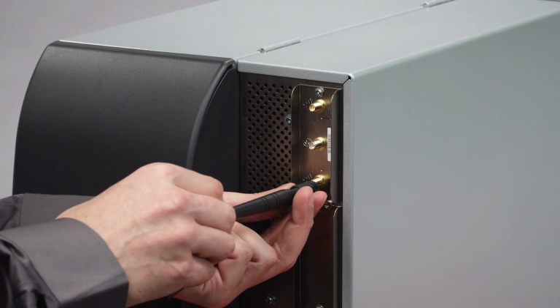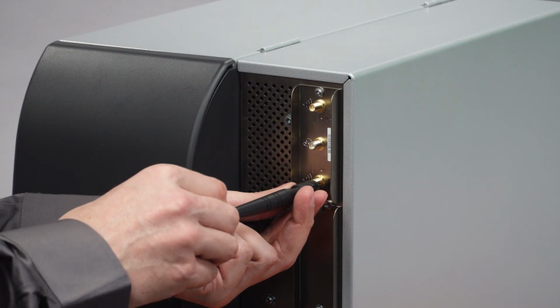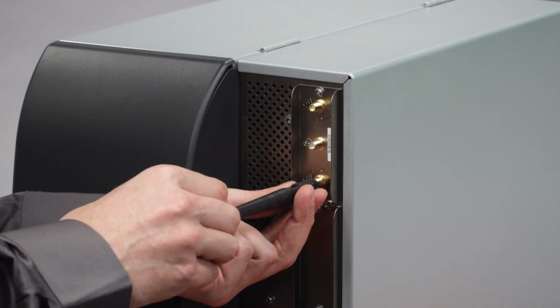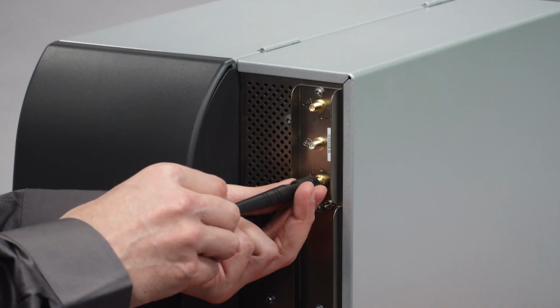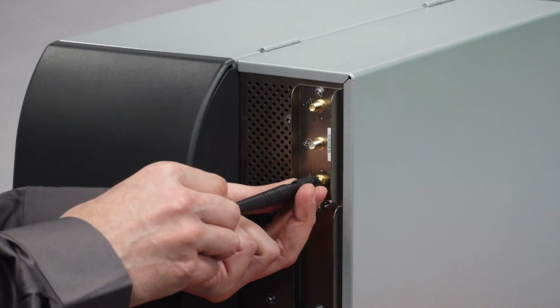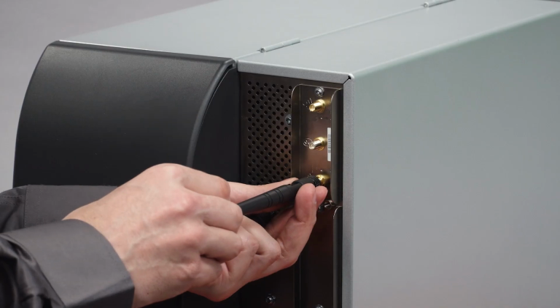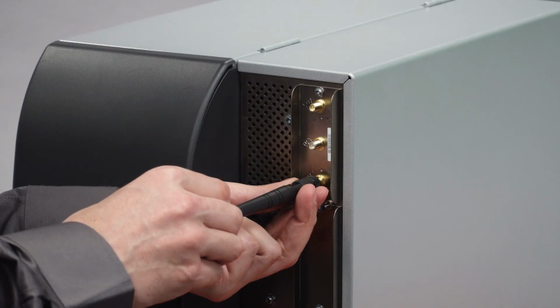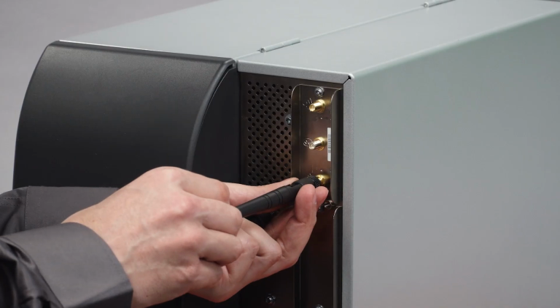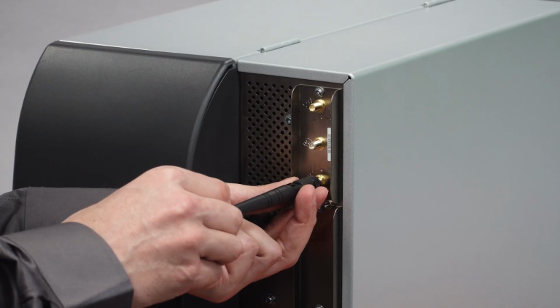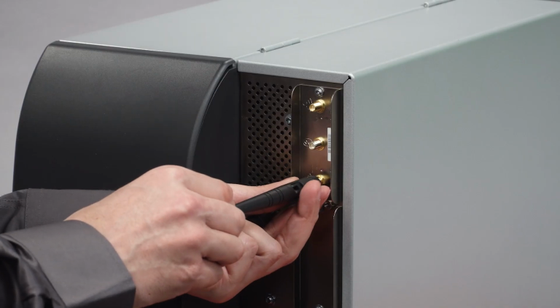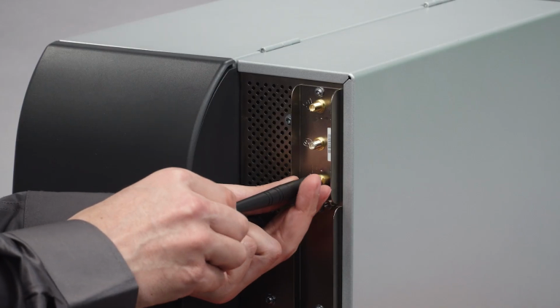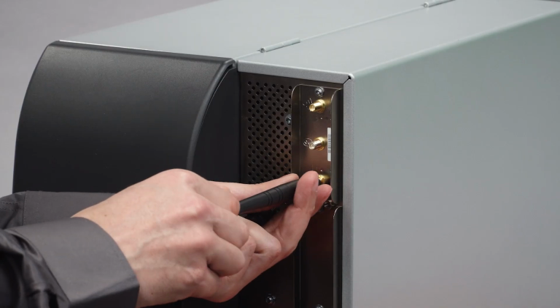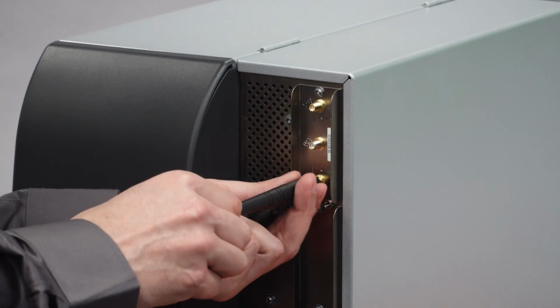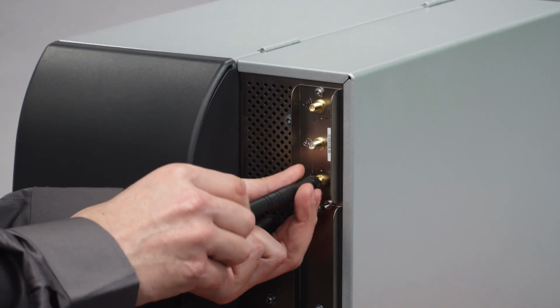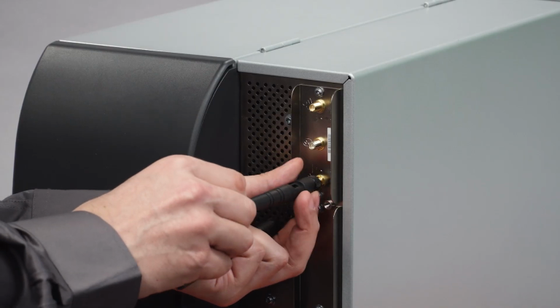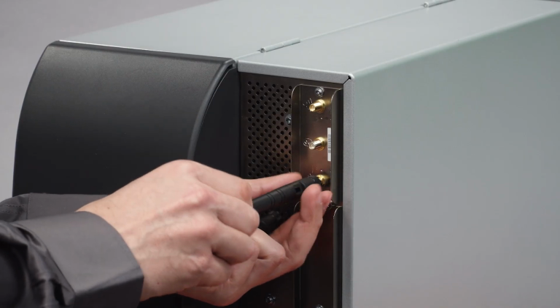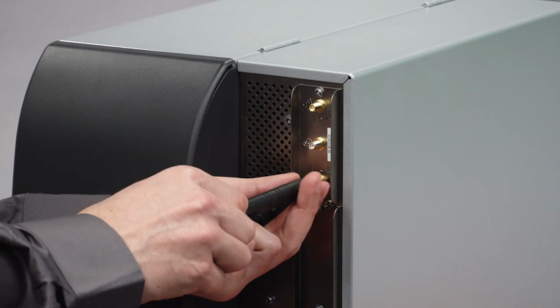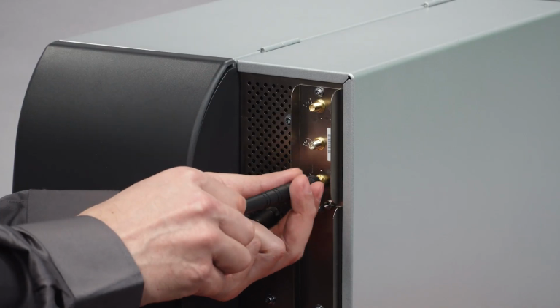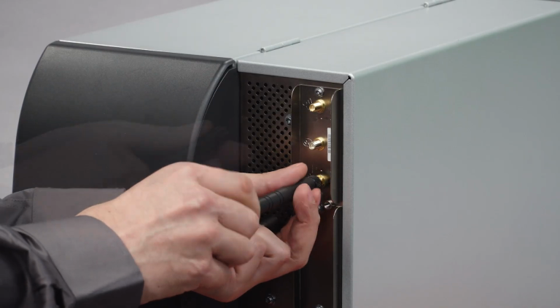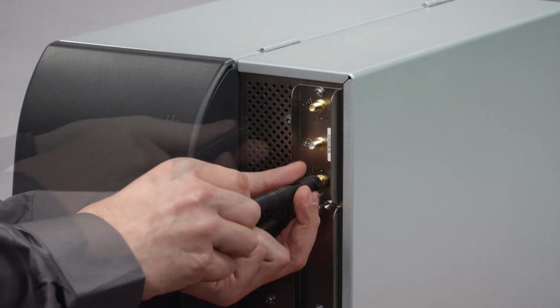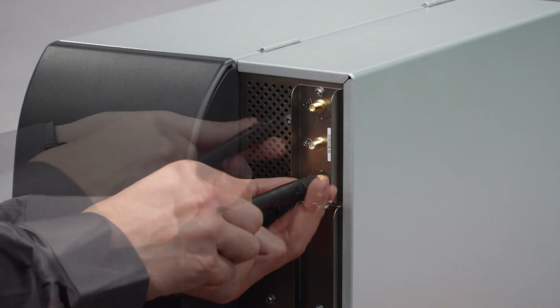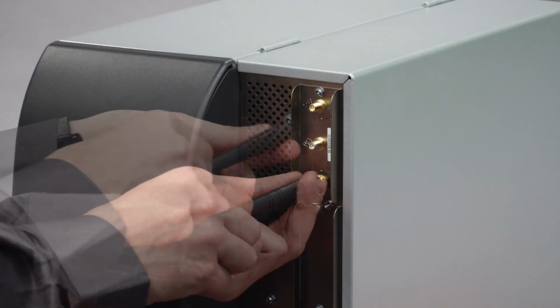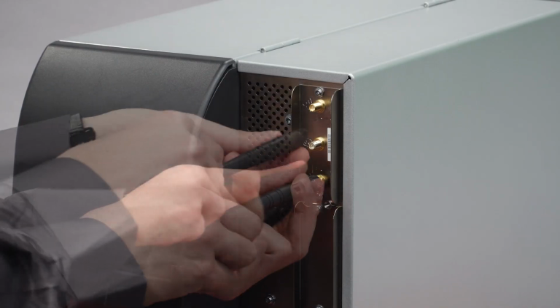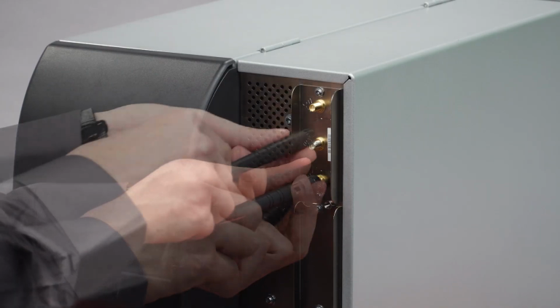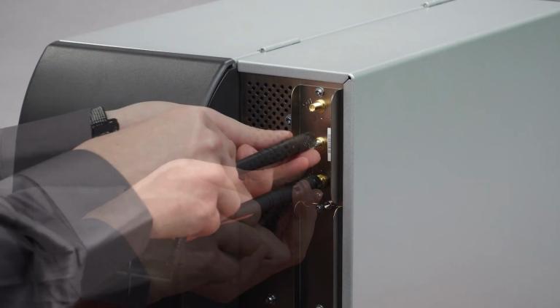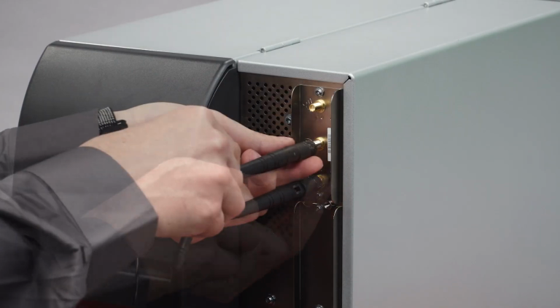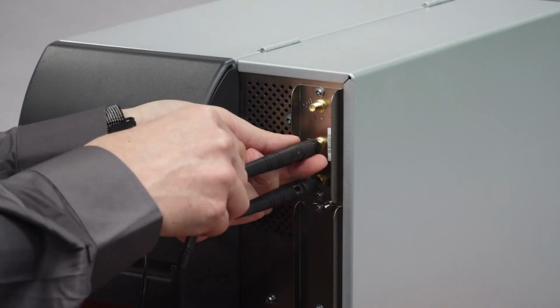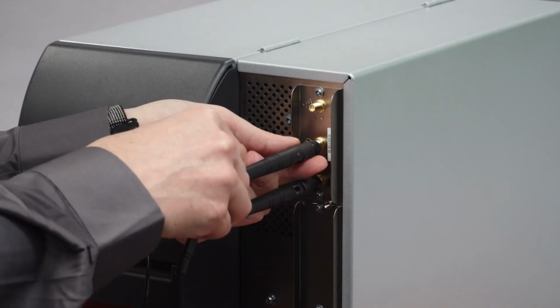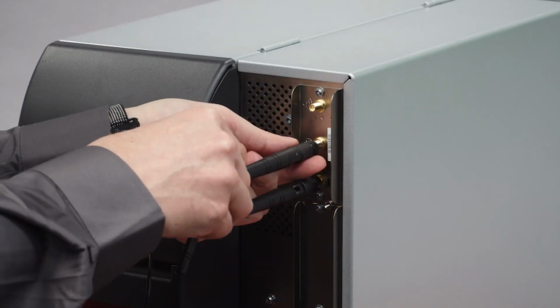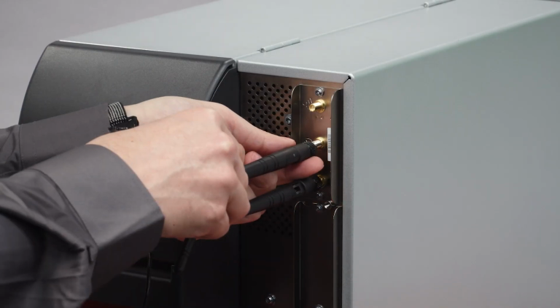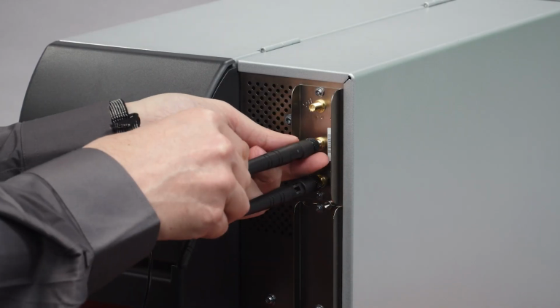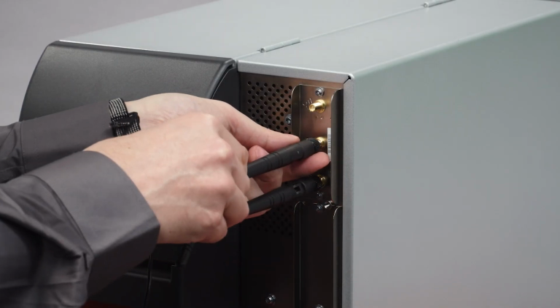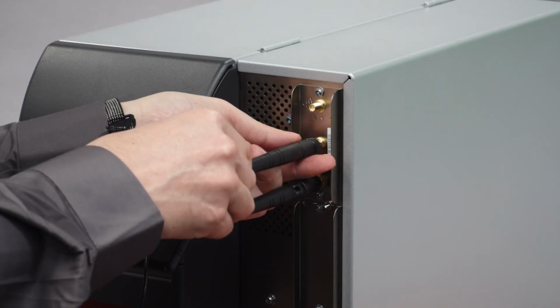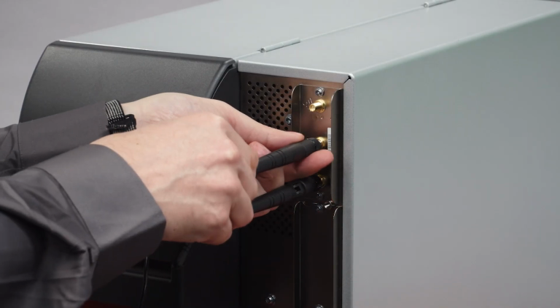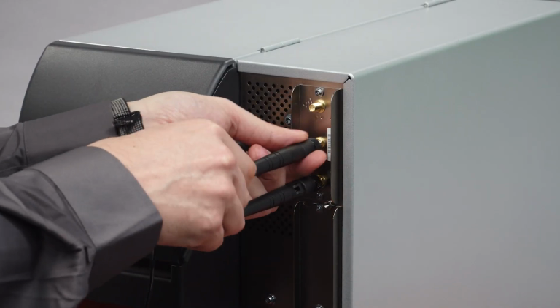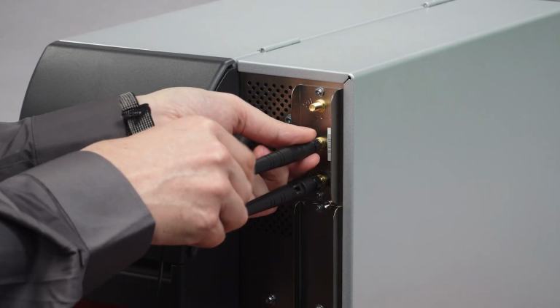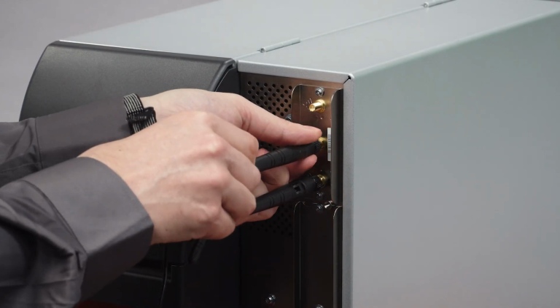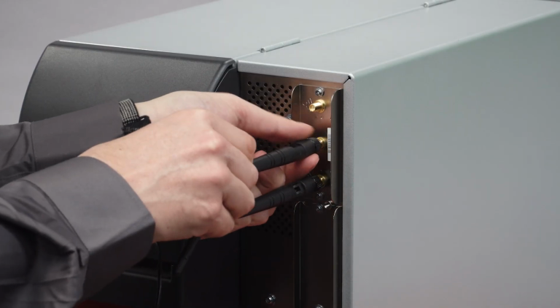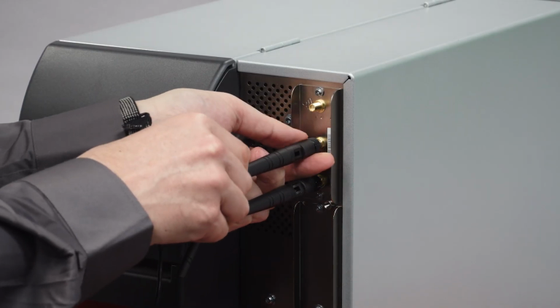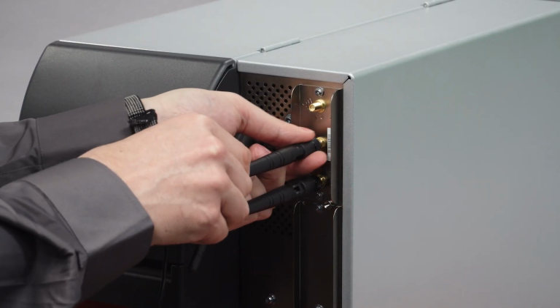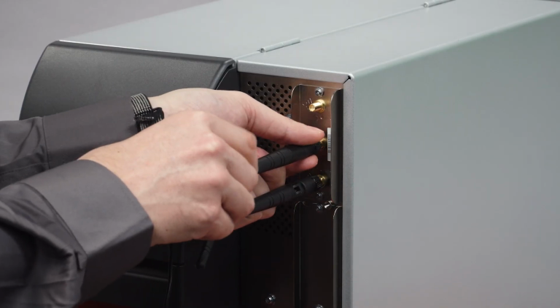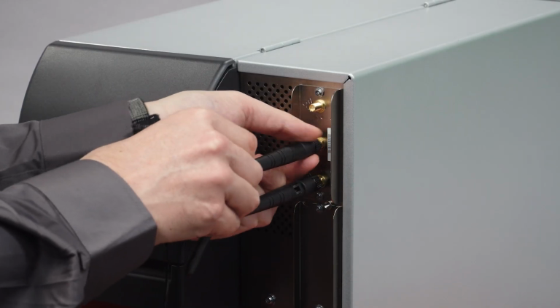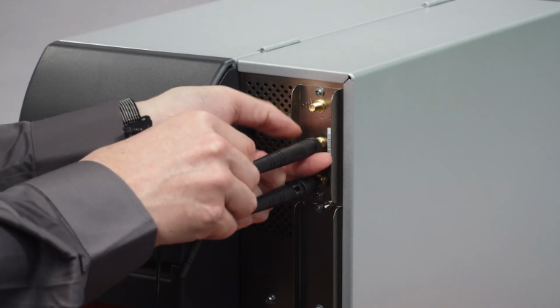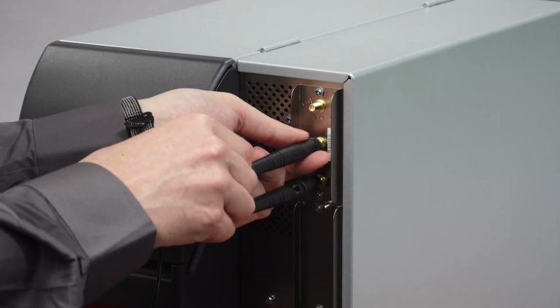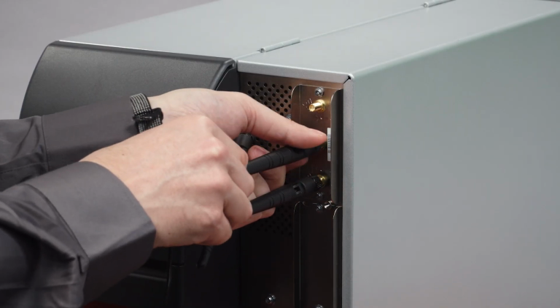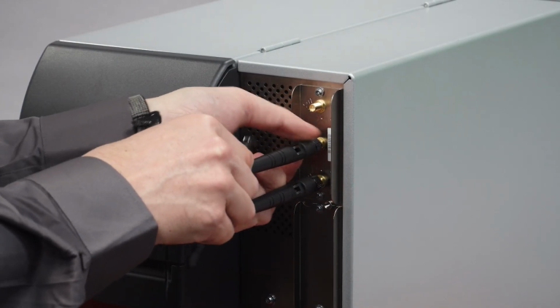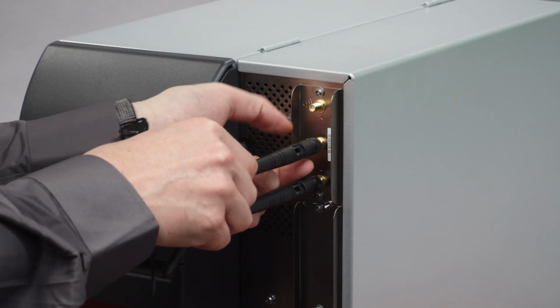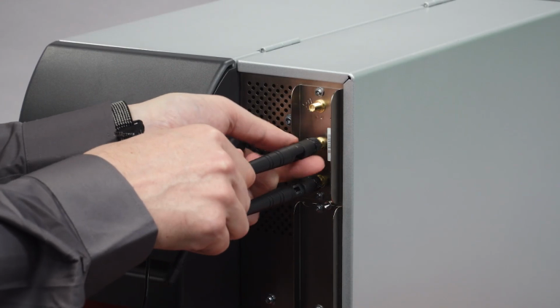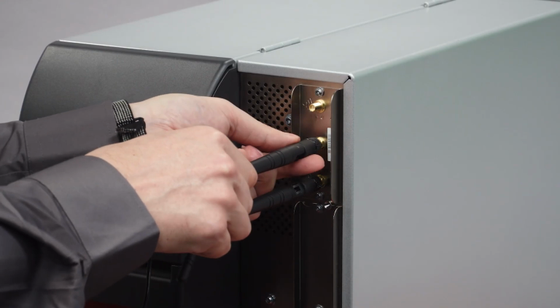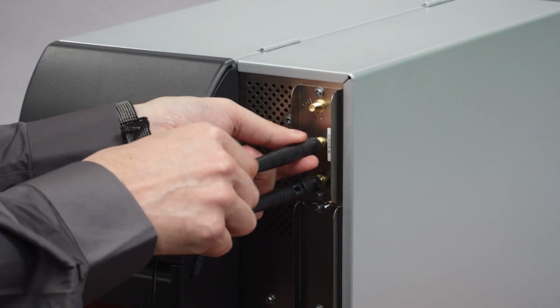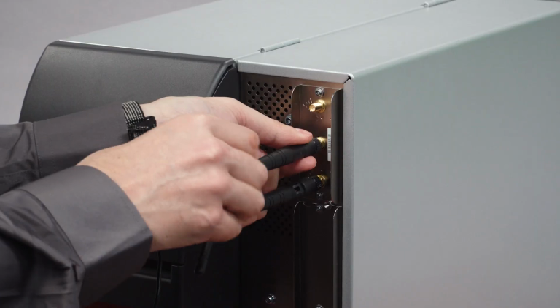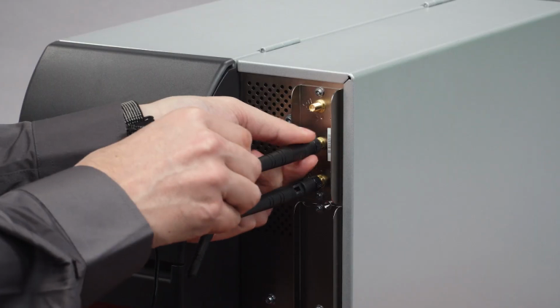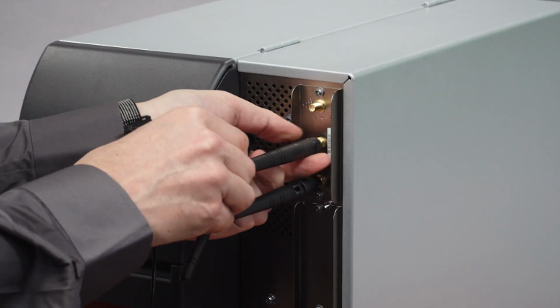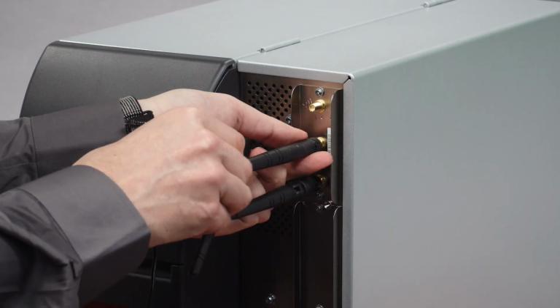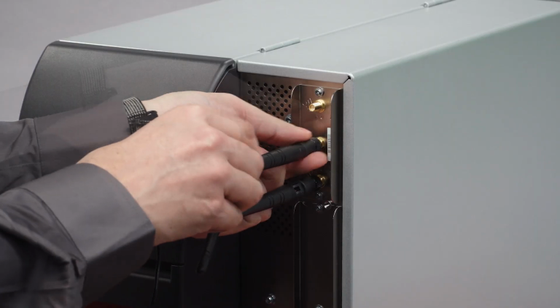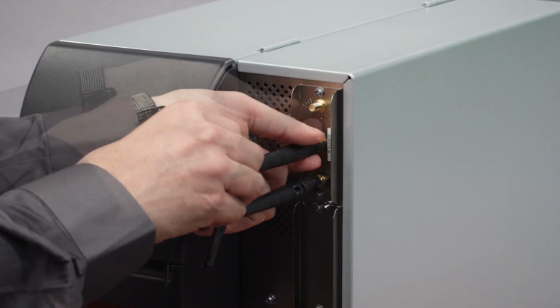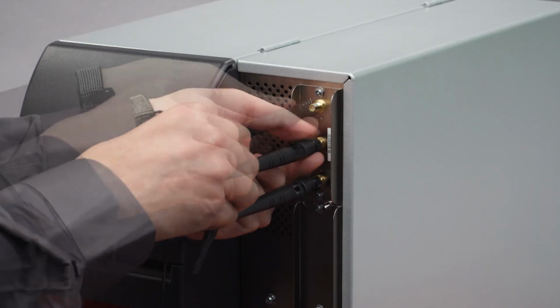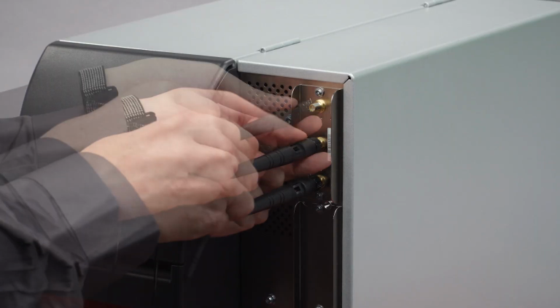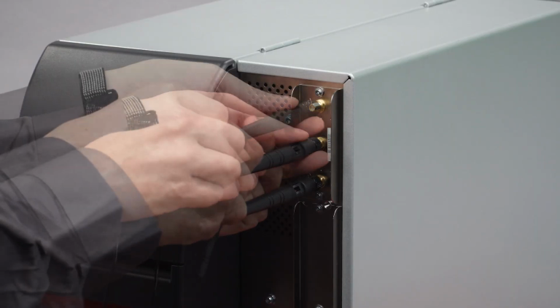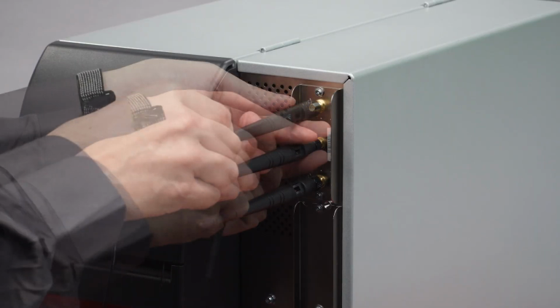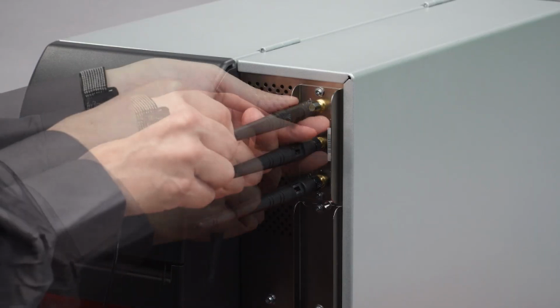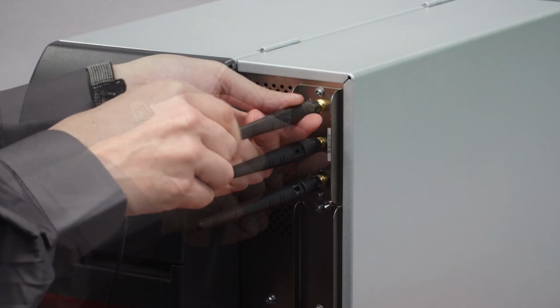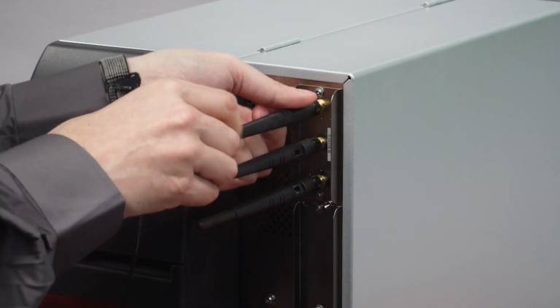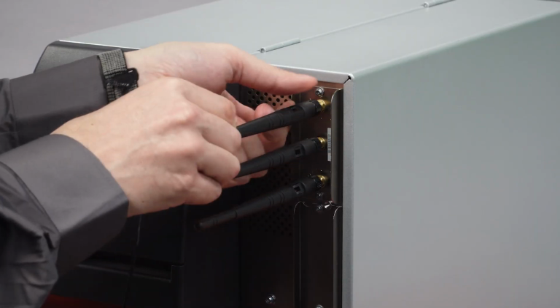Screw the three antennas onto the RF connectors that extend out of the card, and move the antennas so they are well spaced from each other.